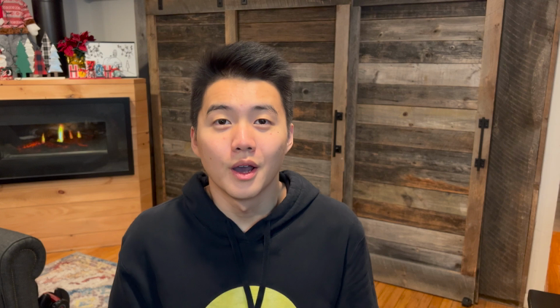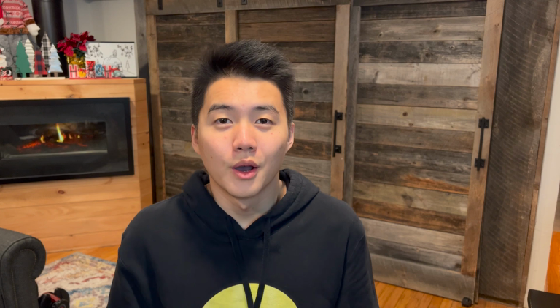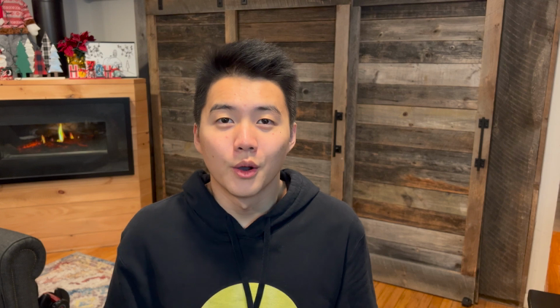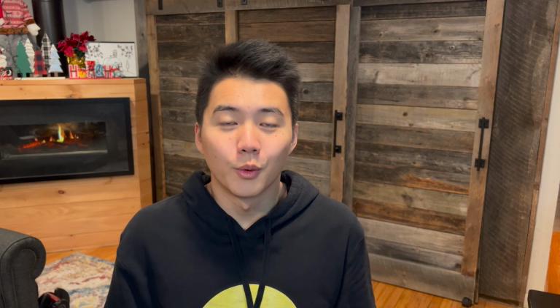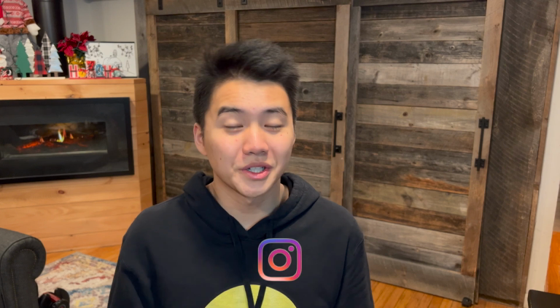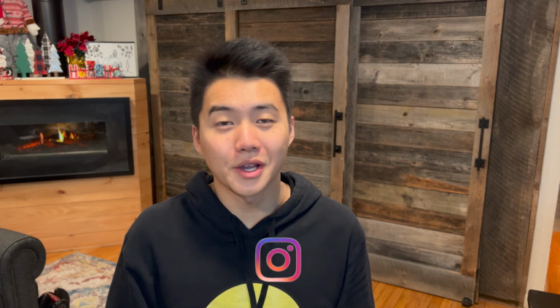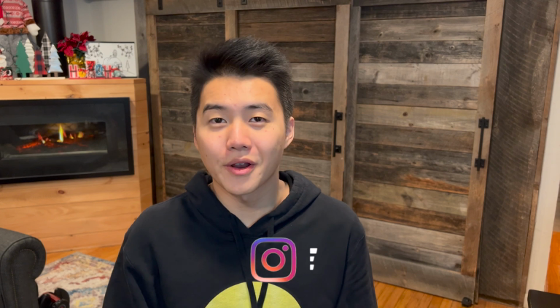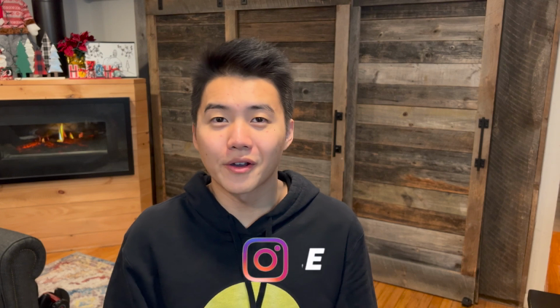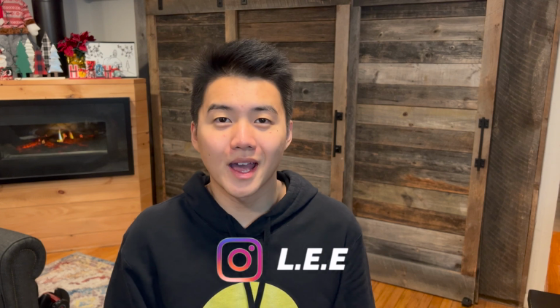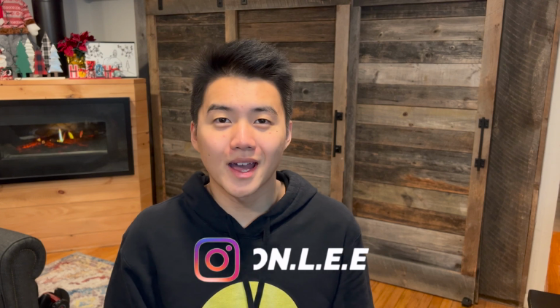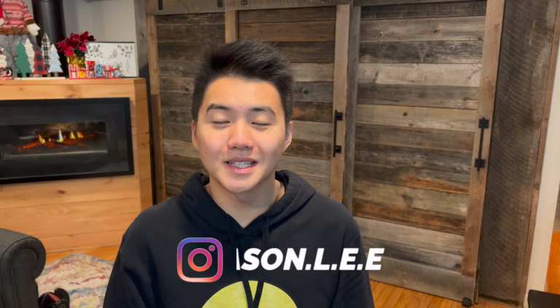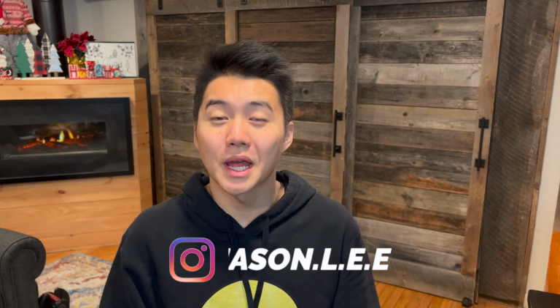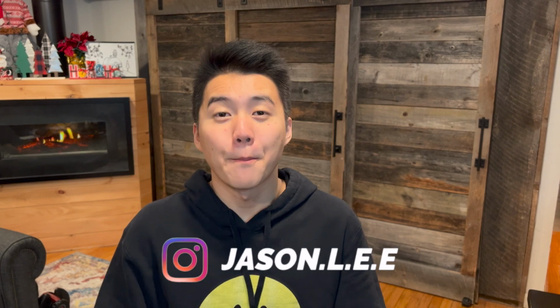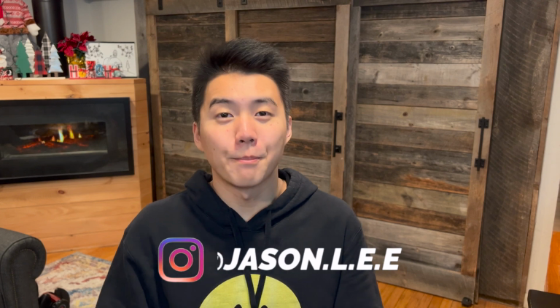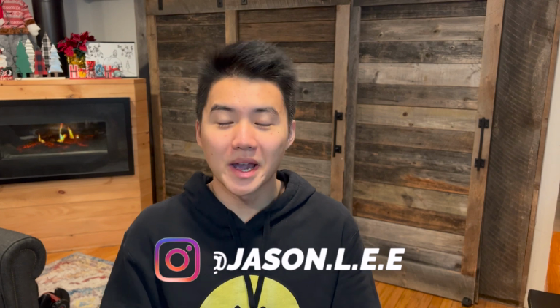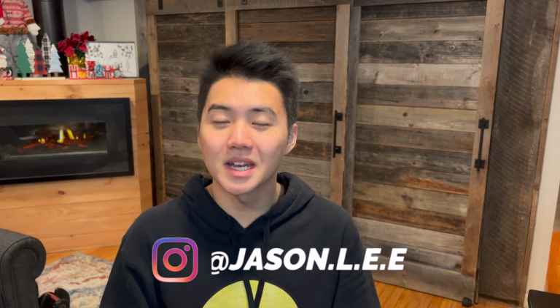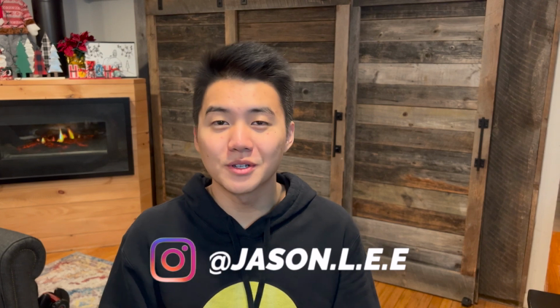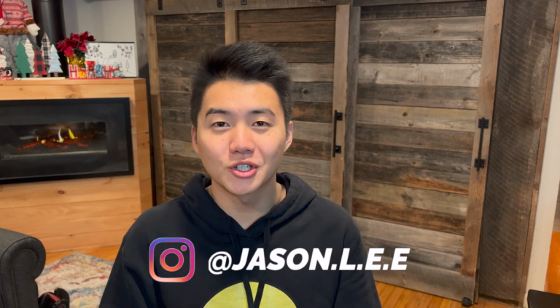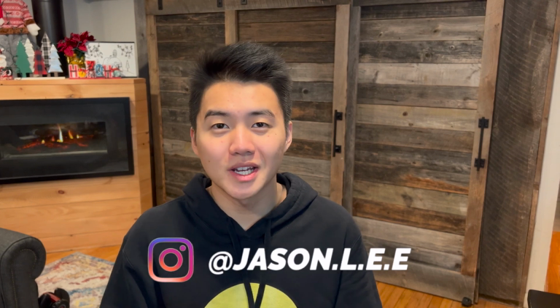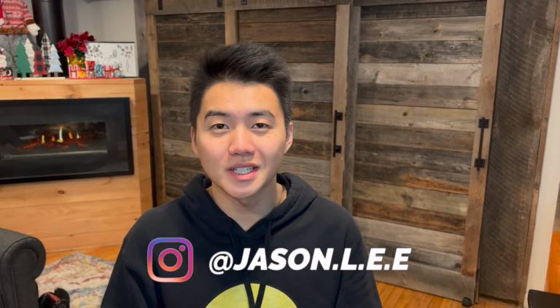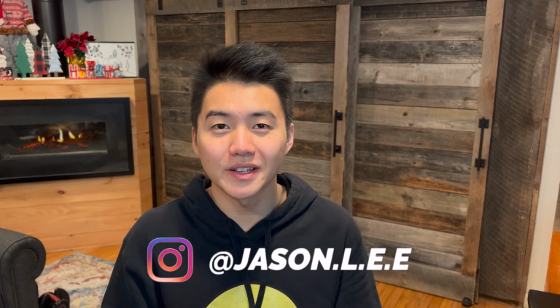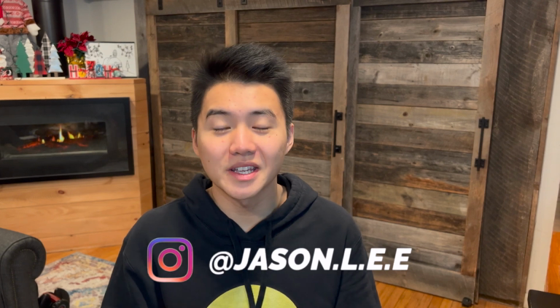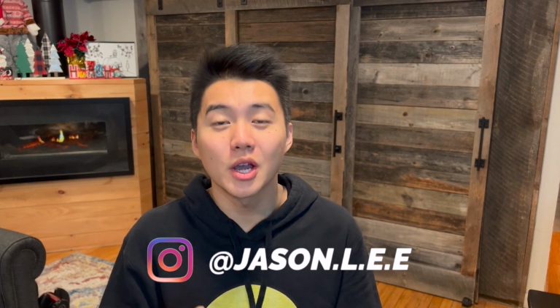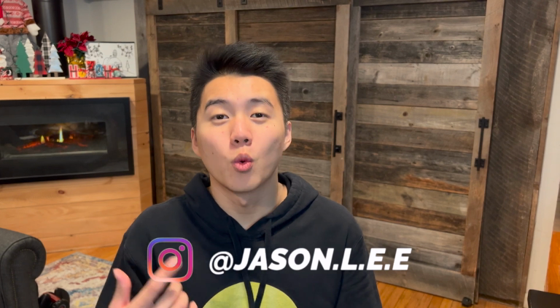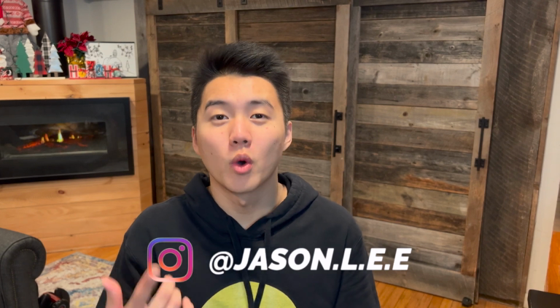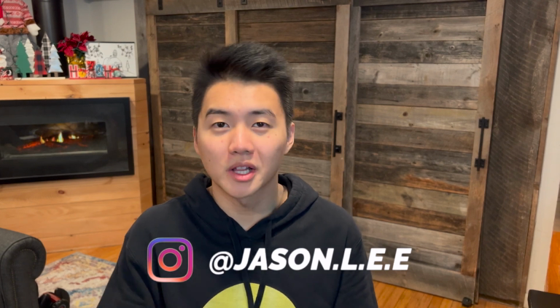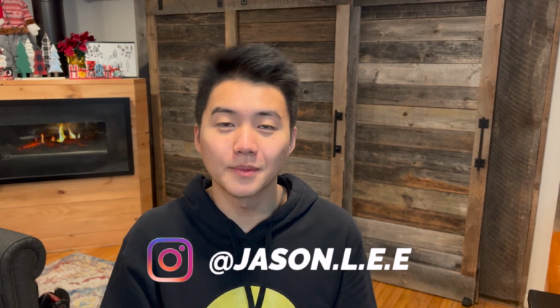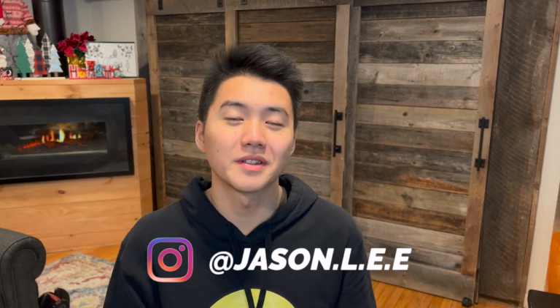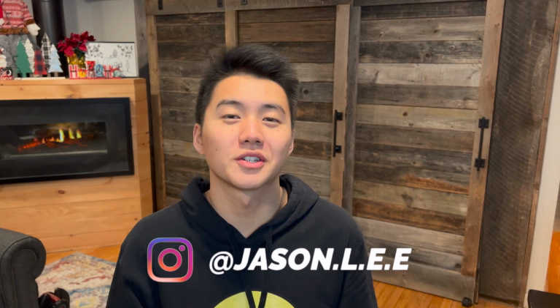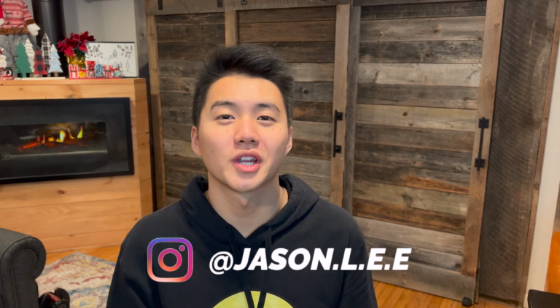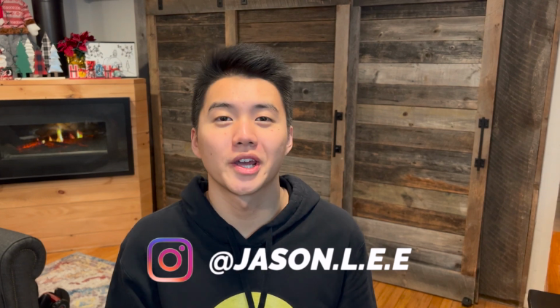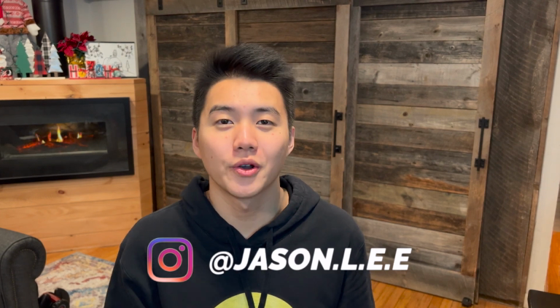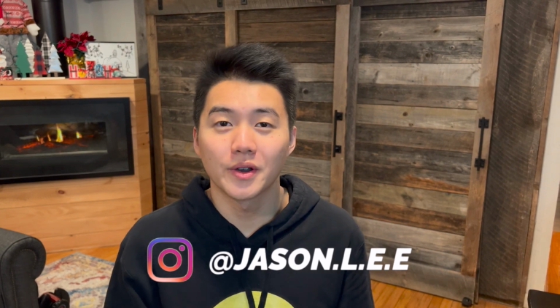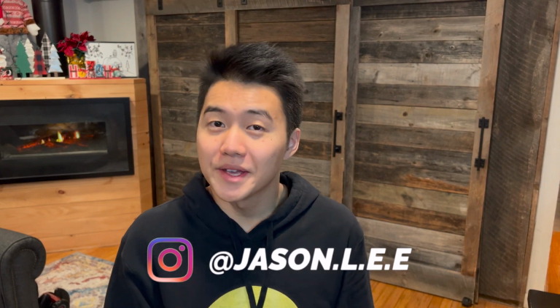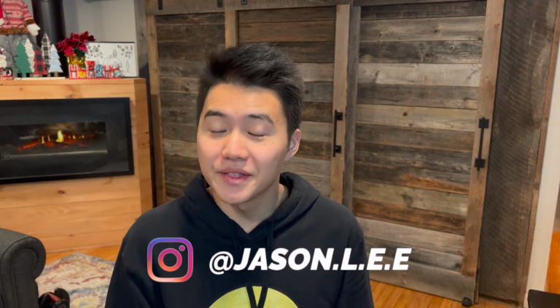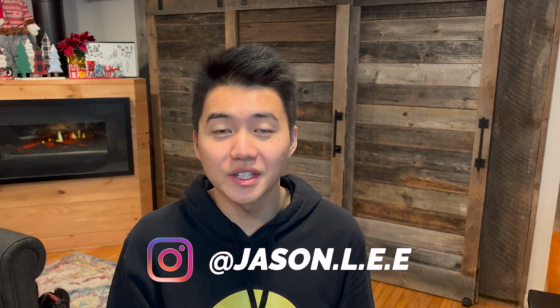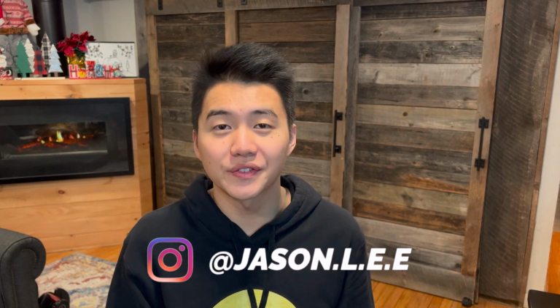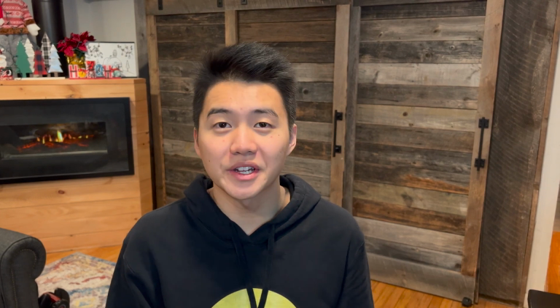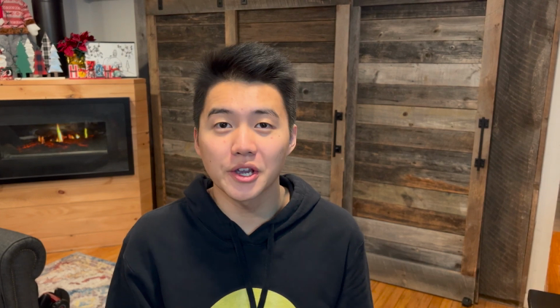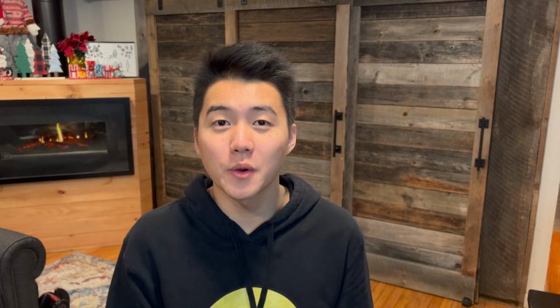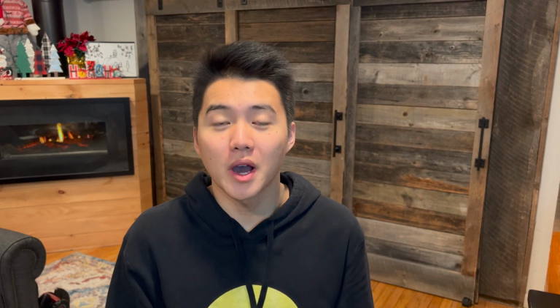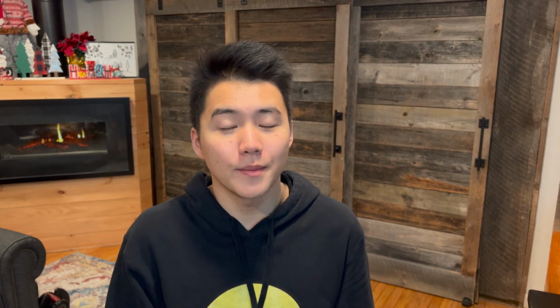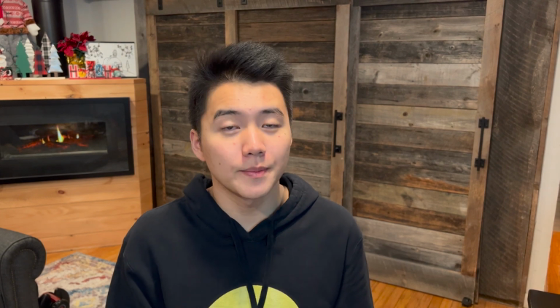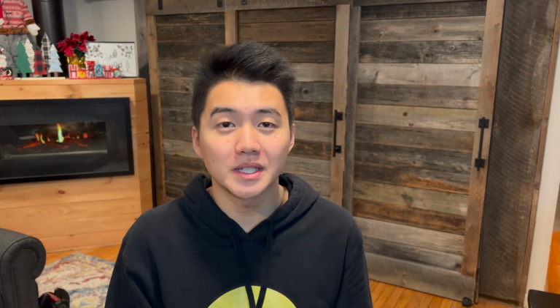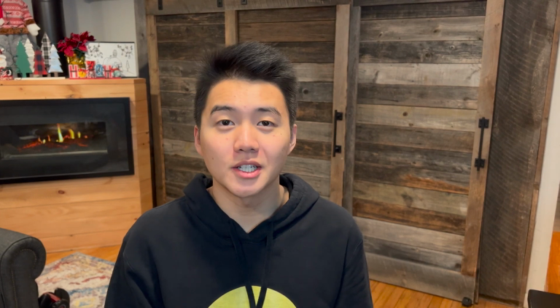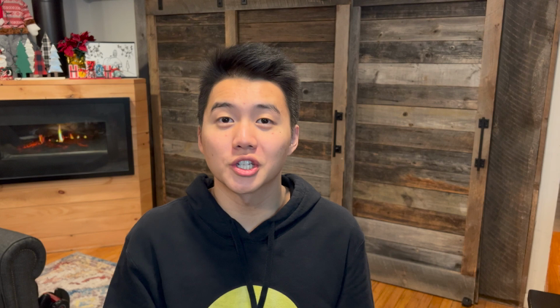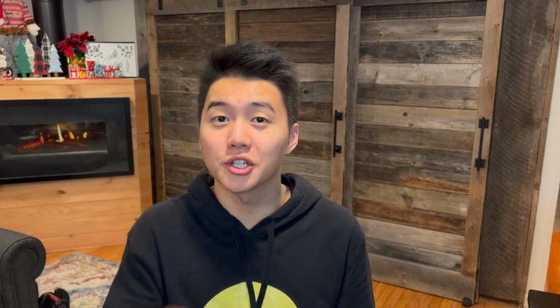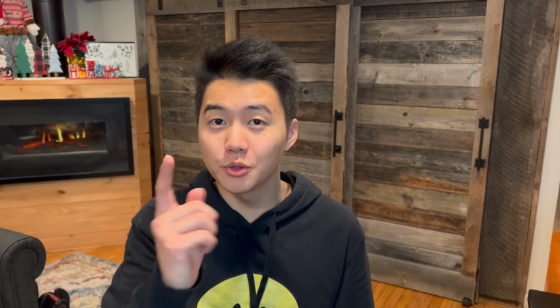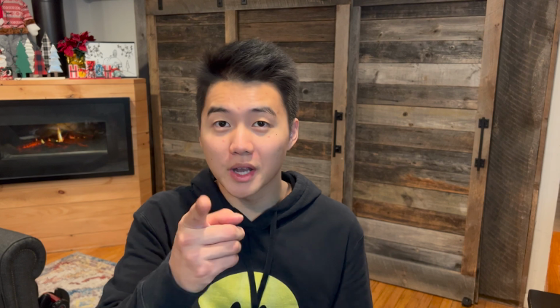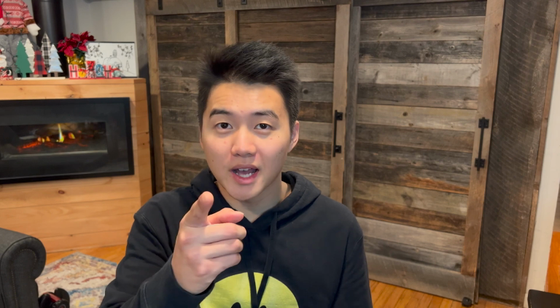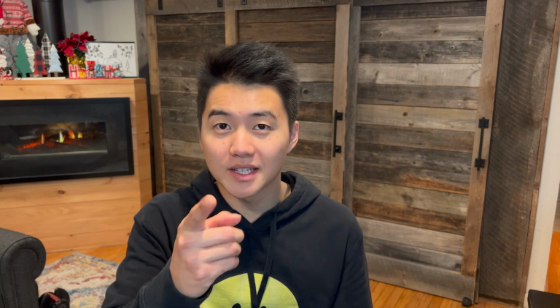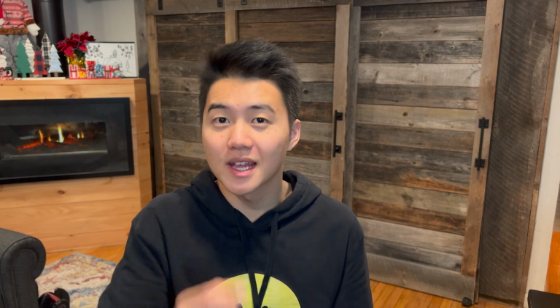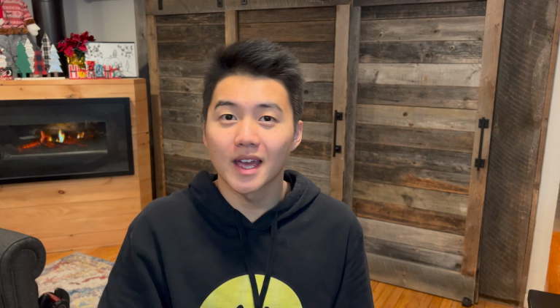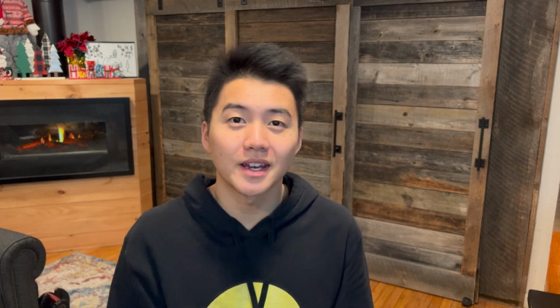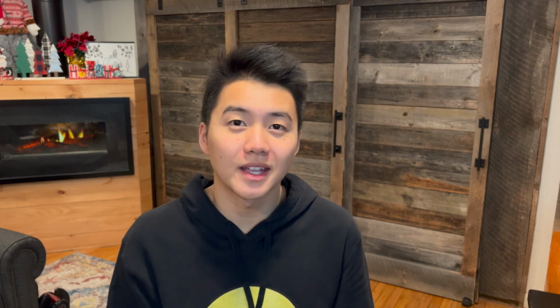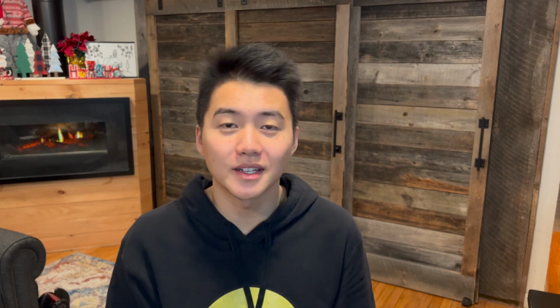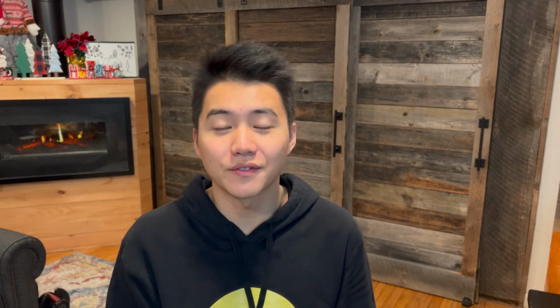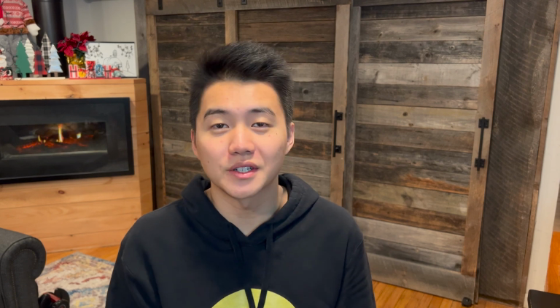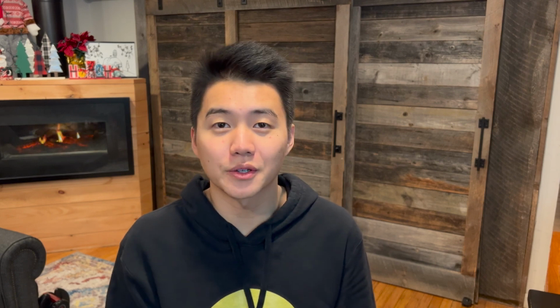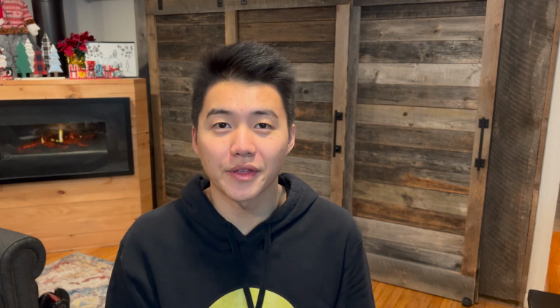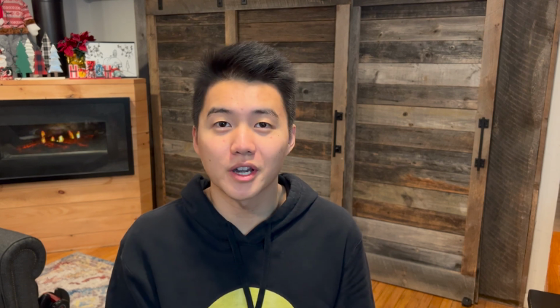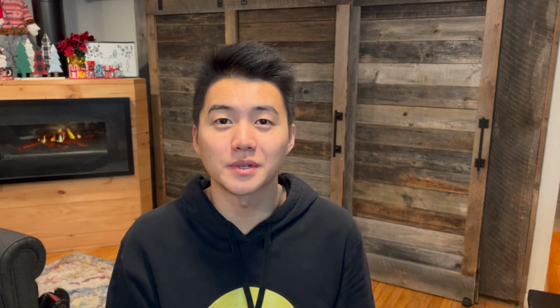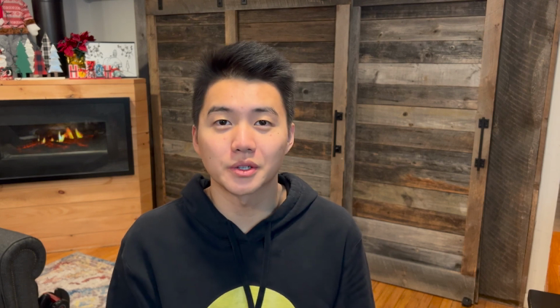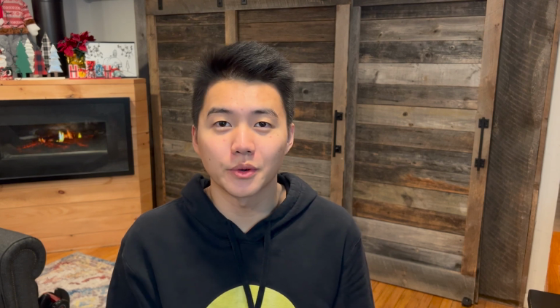What's going on guys? My name is Jason Lee. Welcome to this channel. In this video, I'm going to be teaching you guys how to get into physical therapy school.